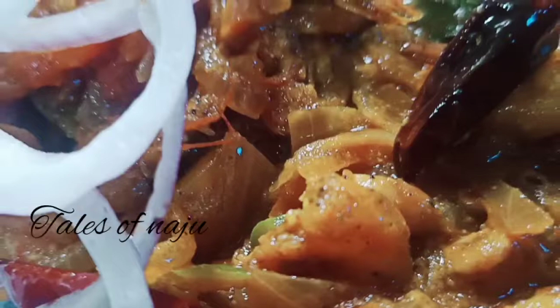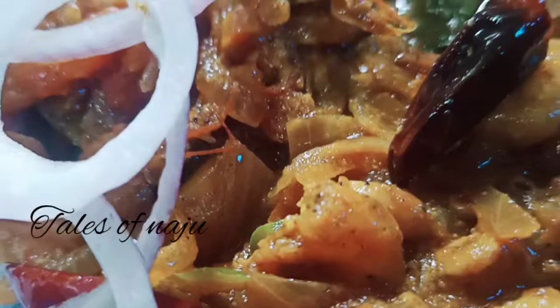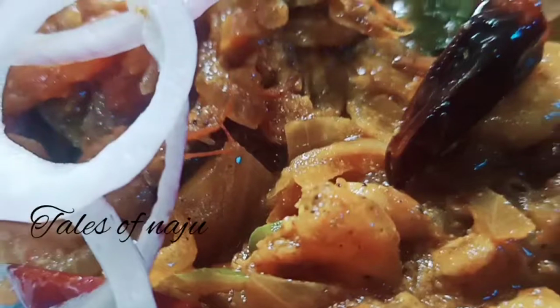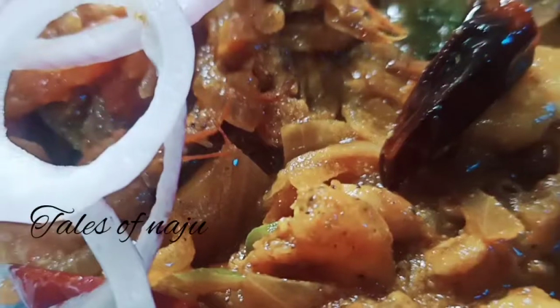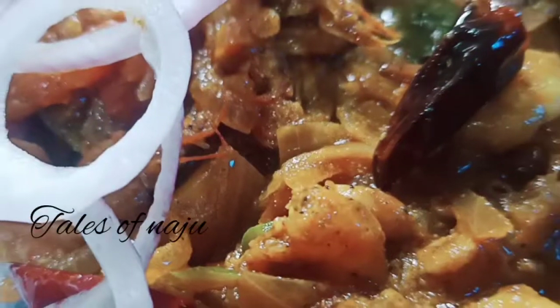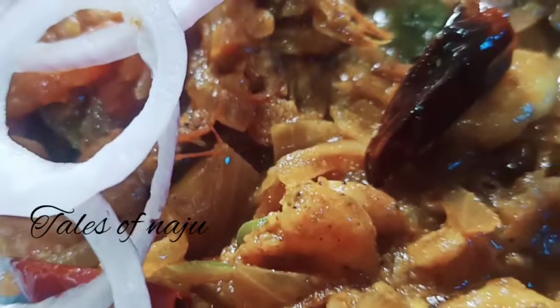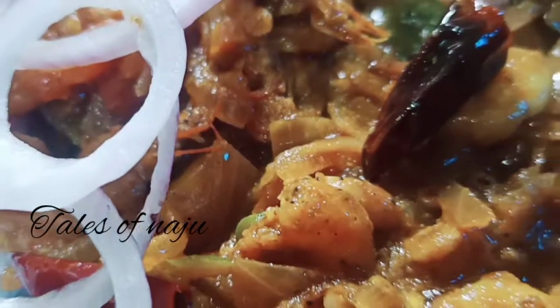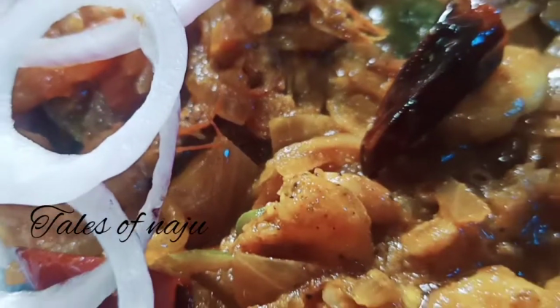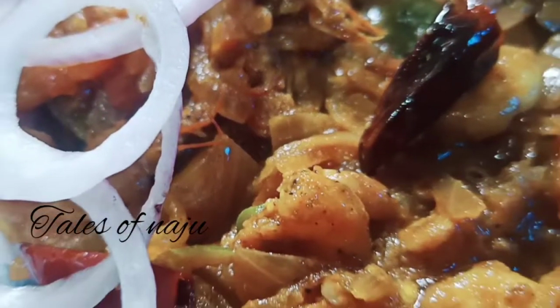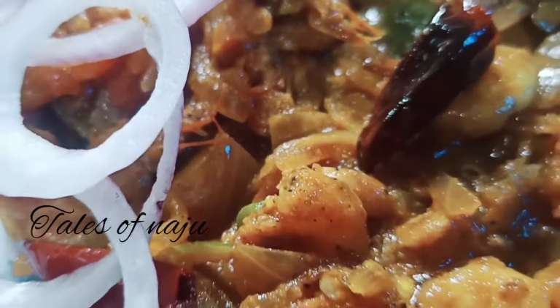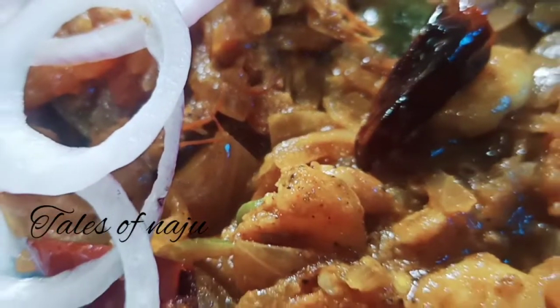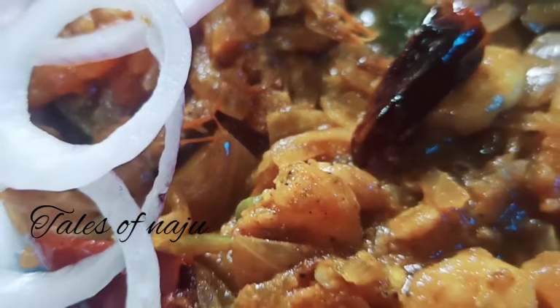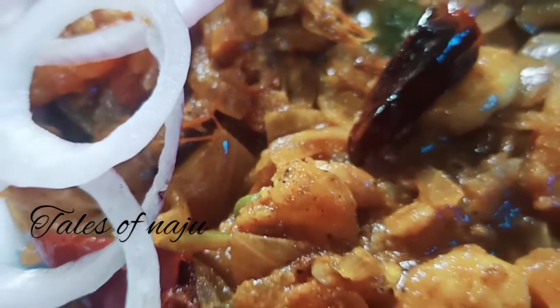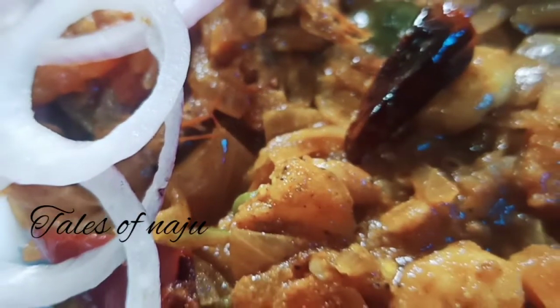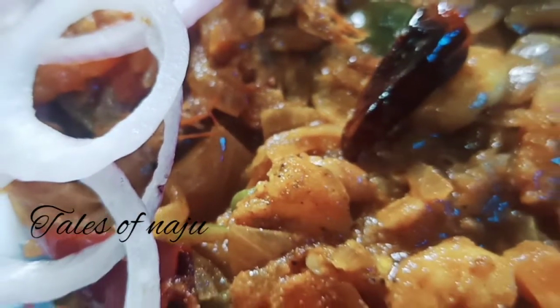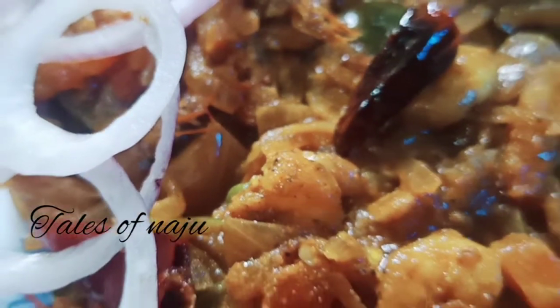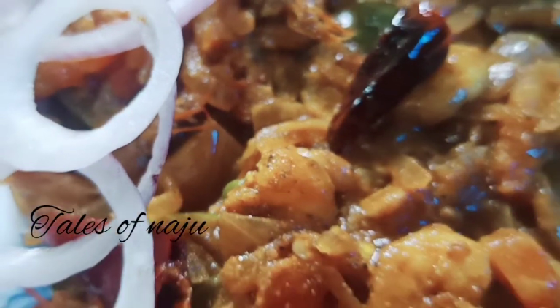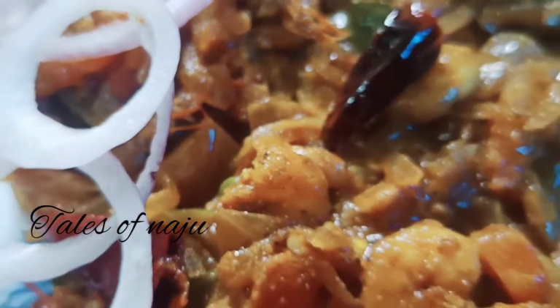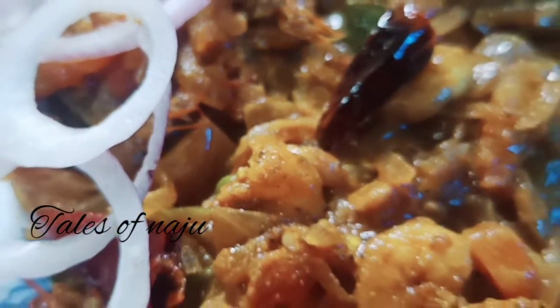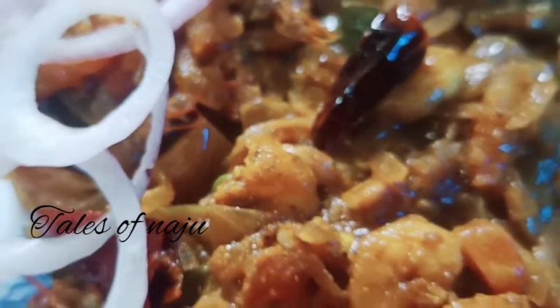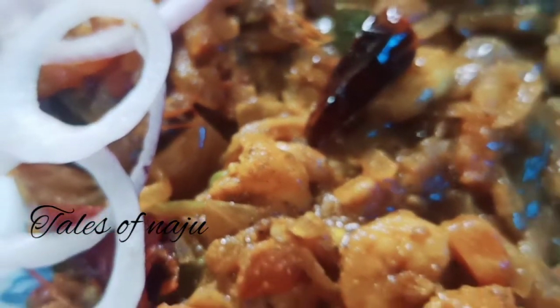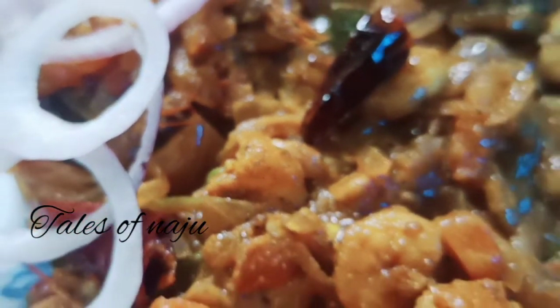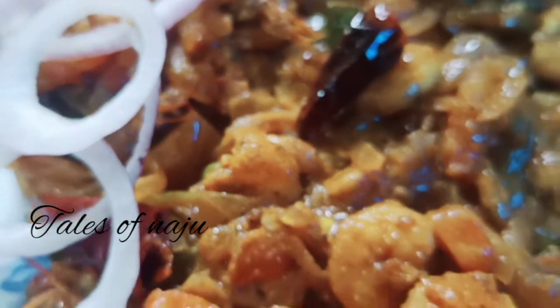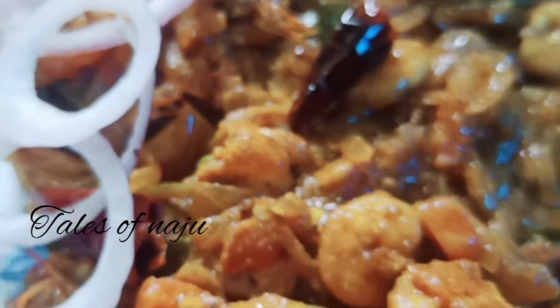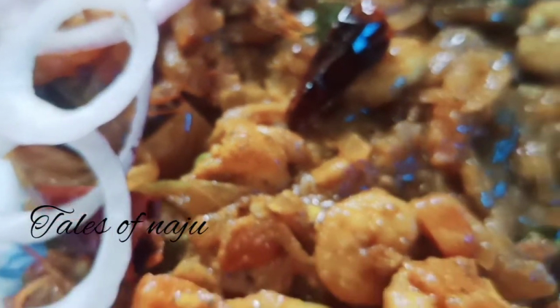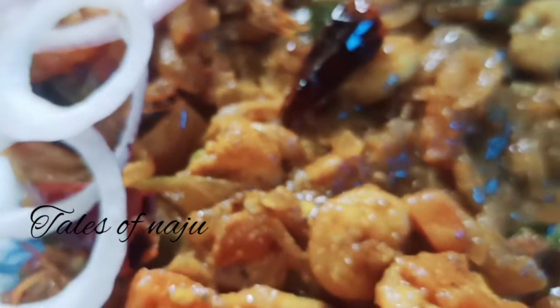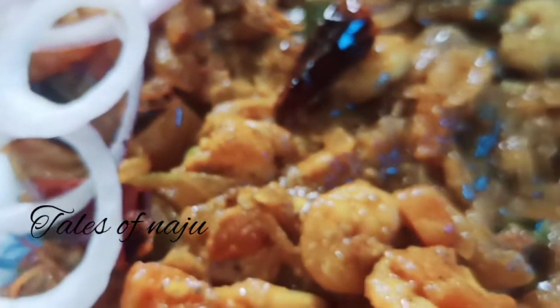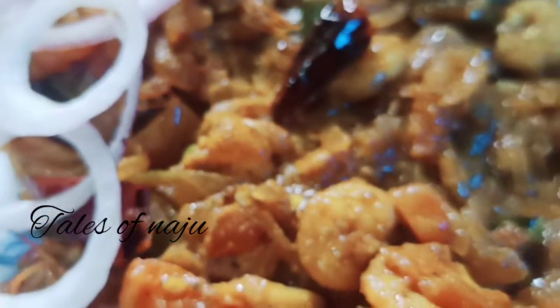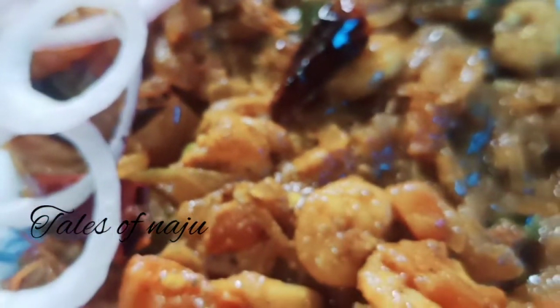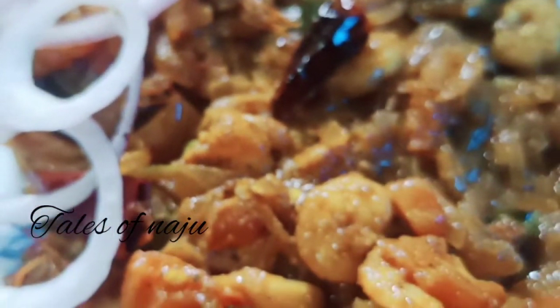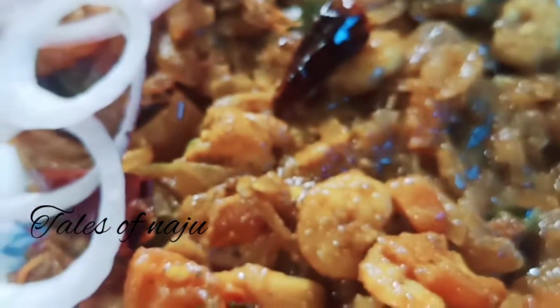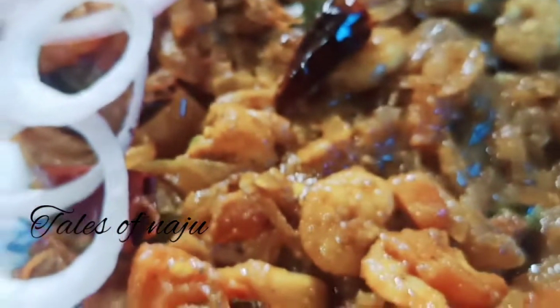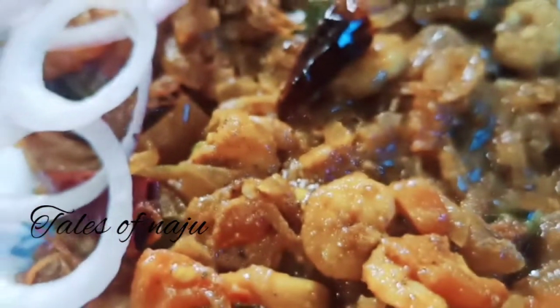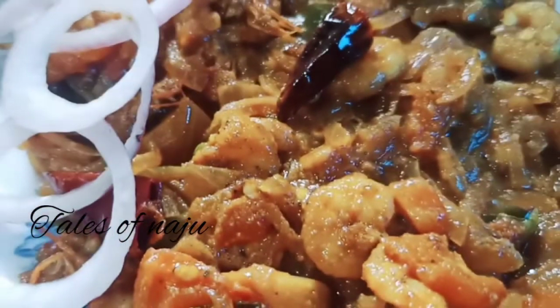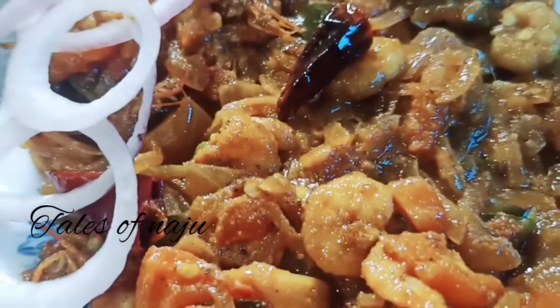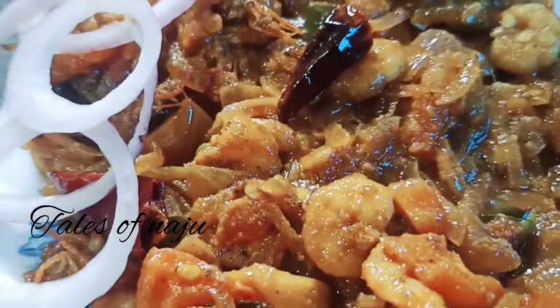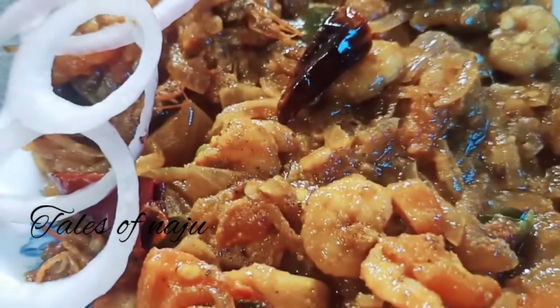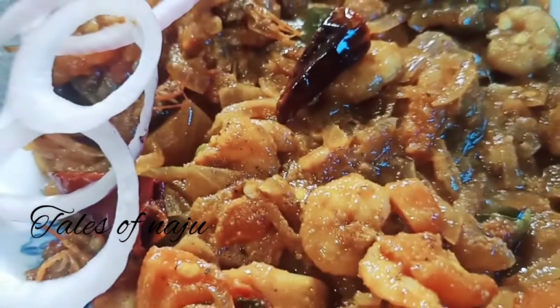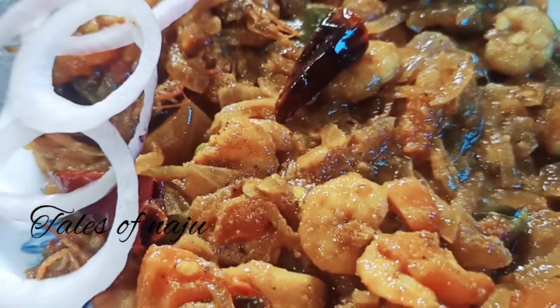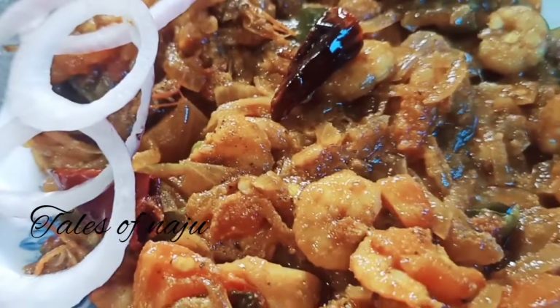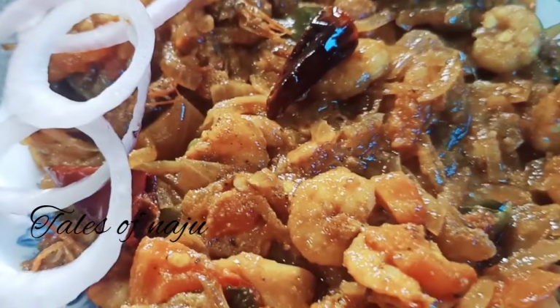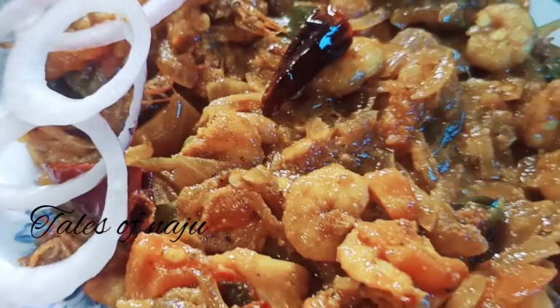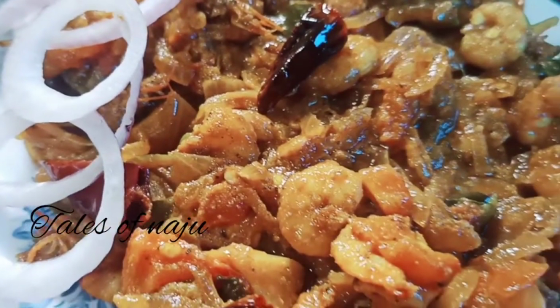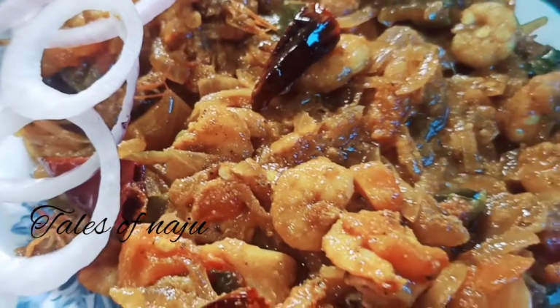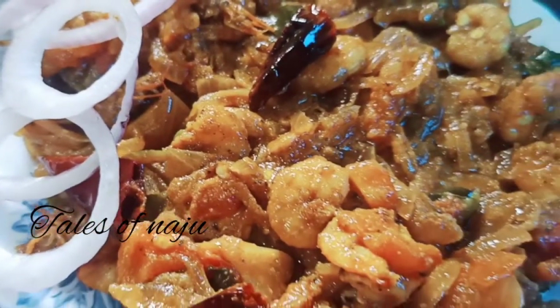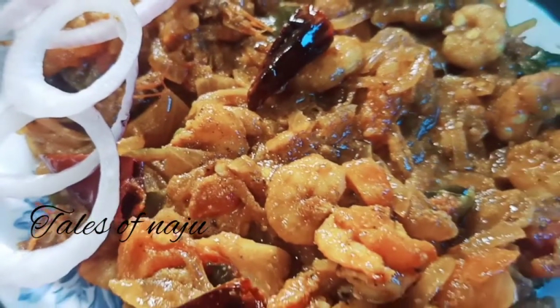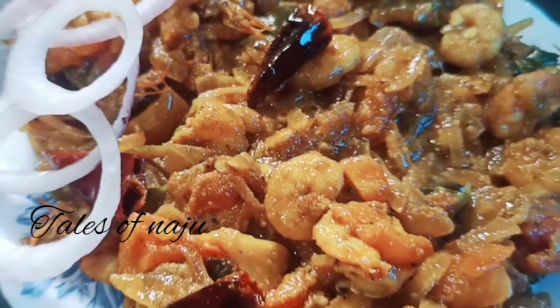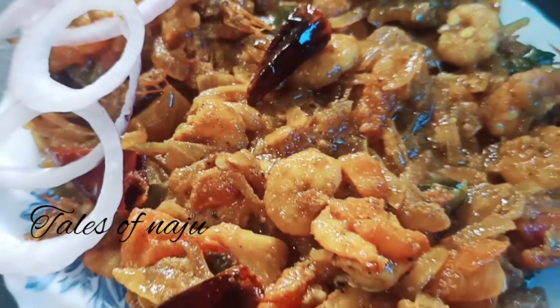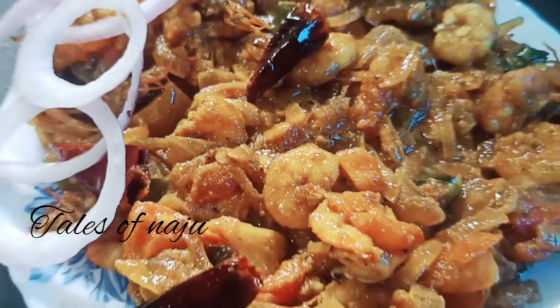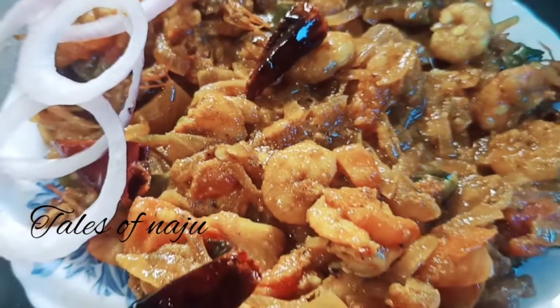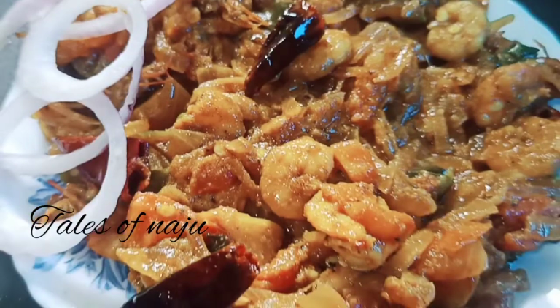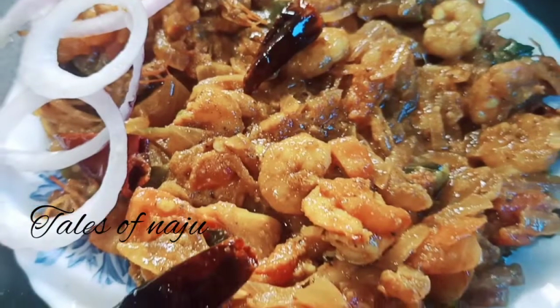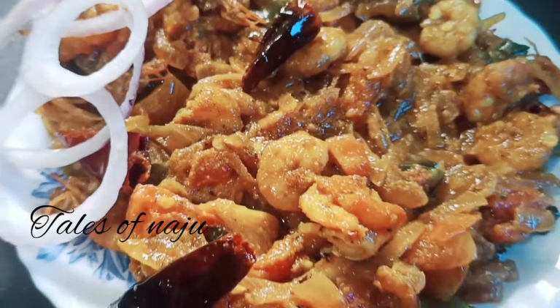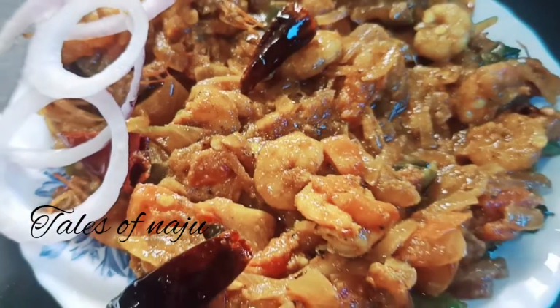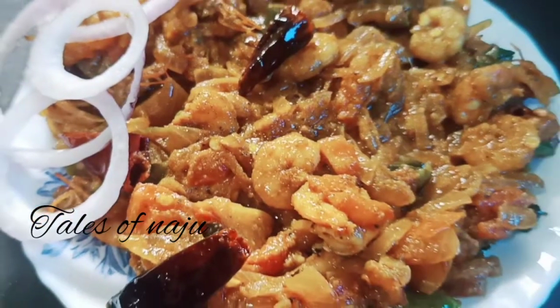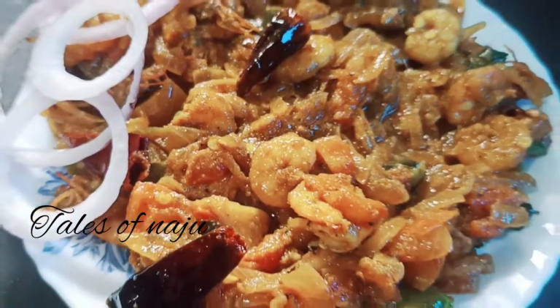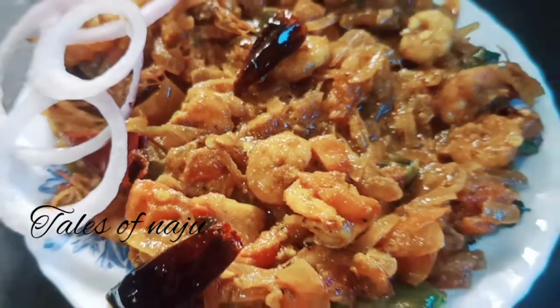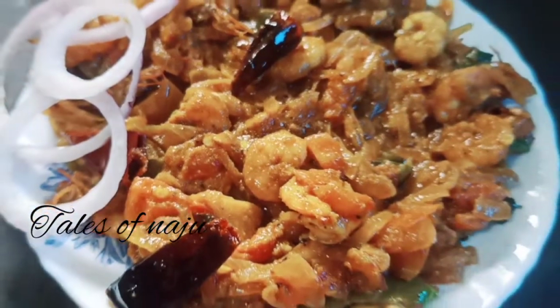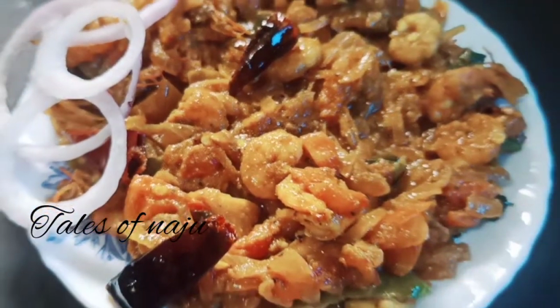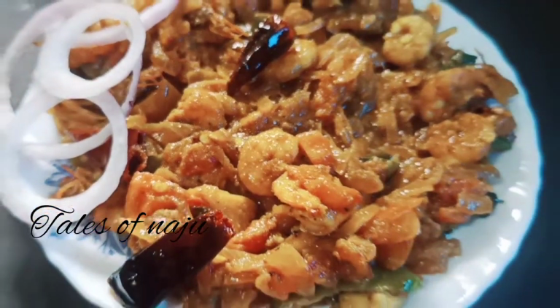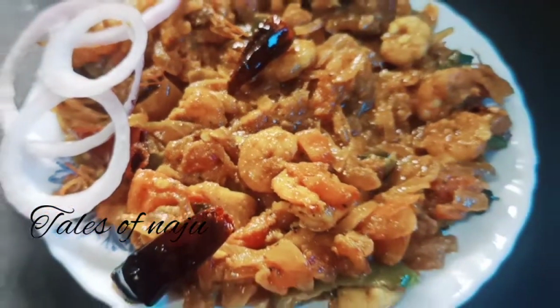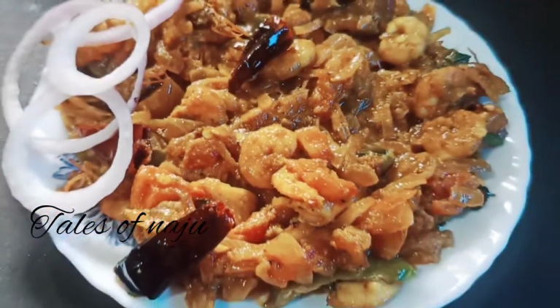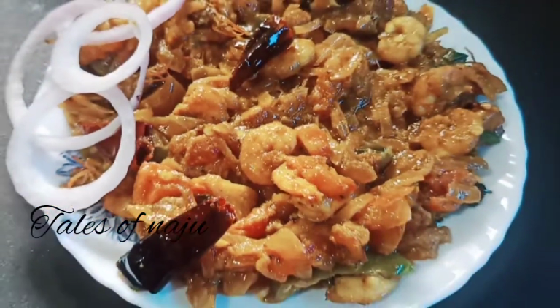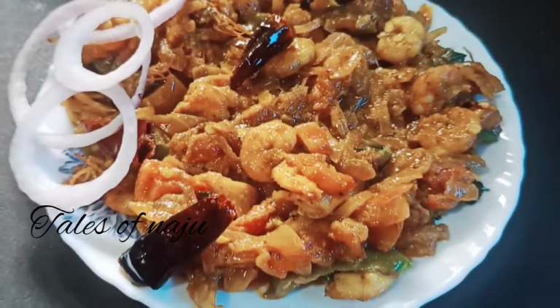Hello, Assalamualaikum, Namaskaram. Welcome to Tales of Najoo. This is a good taste — it's a good fried recipe.